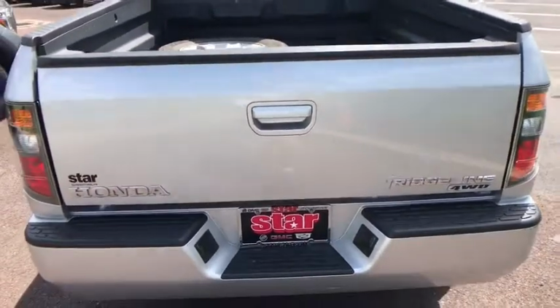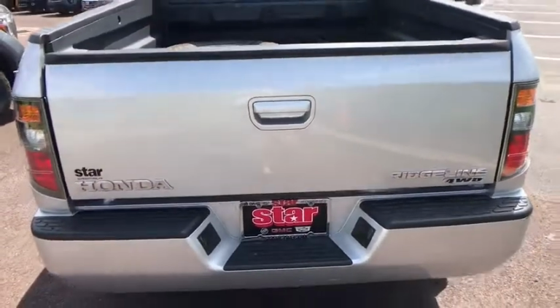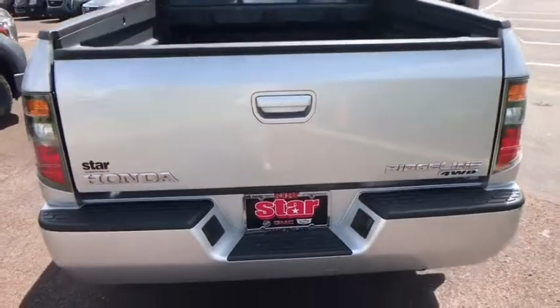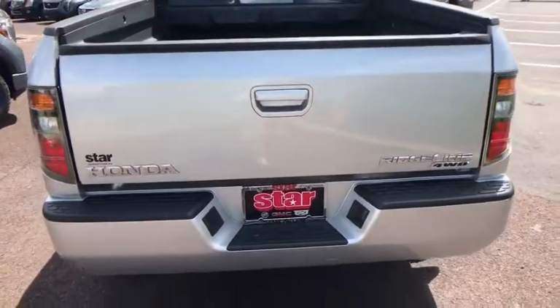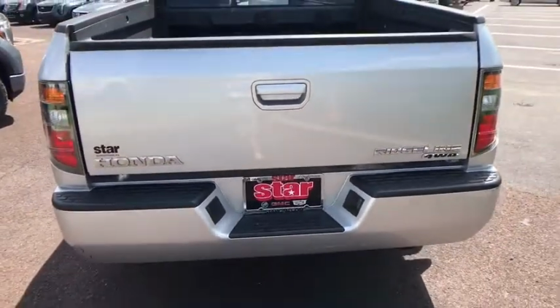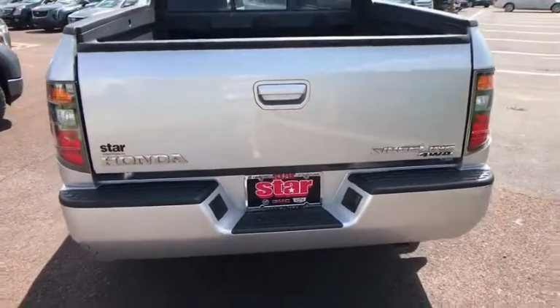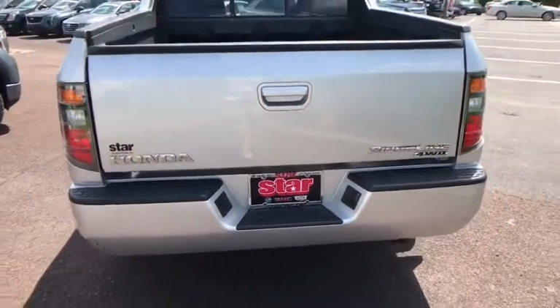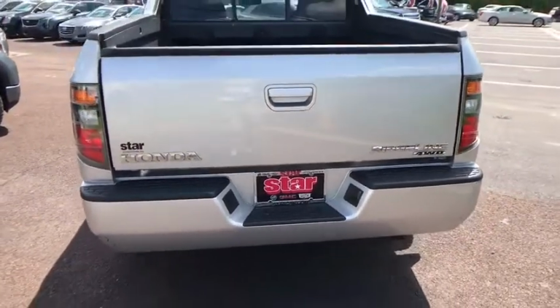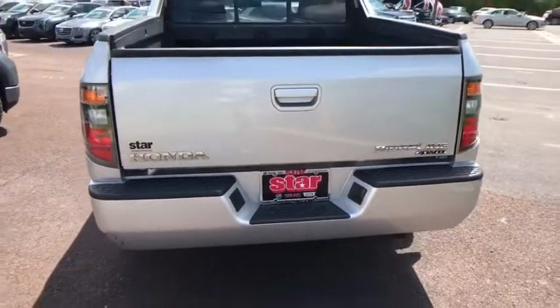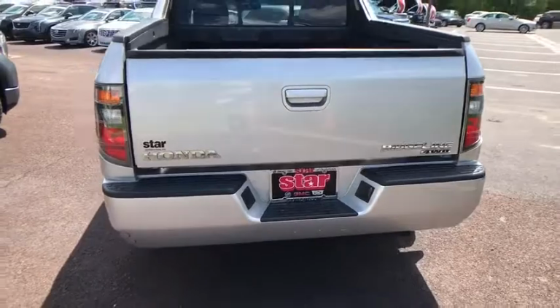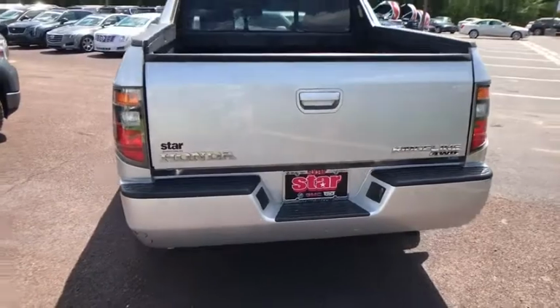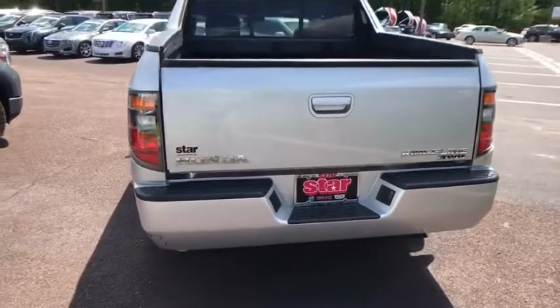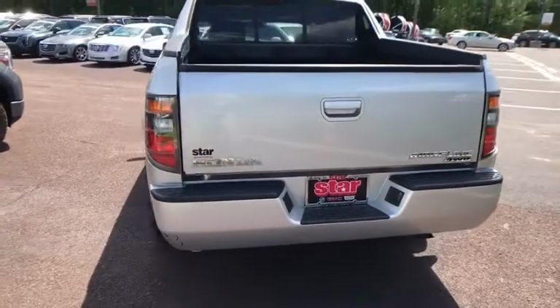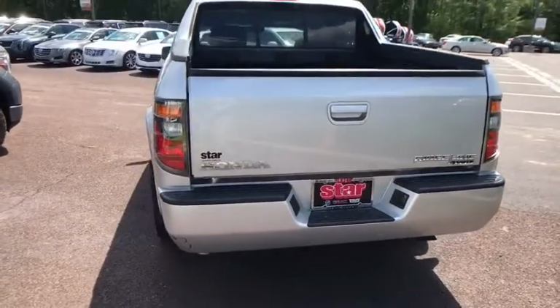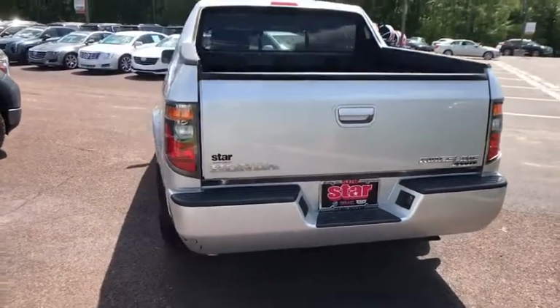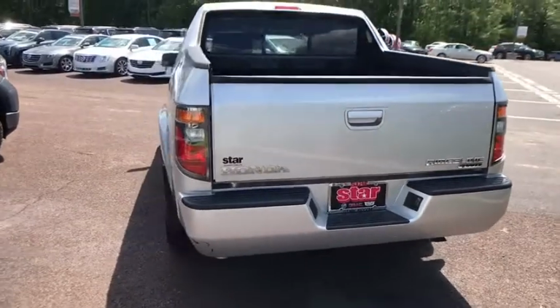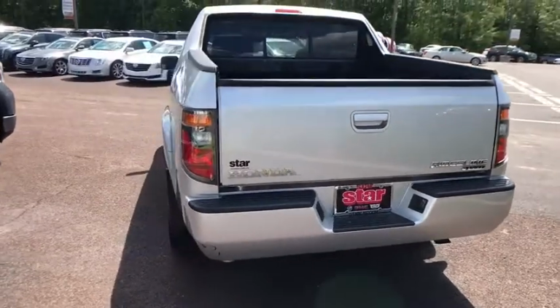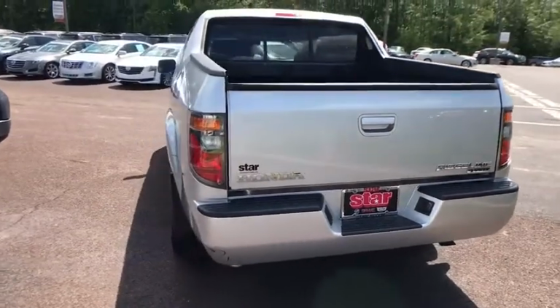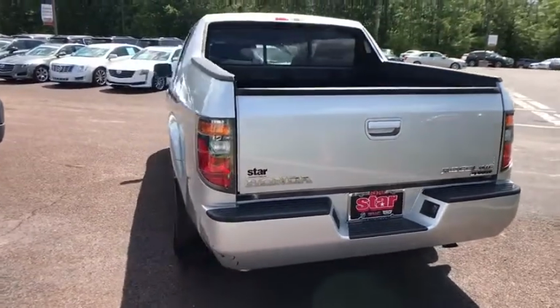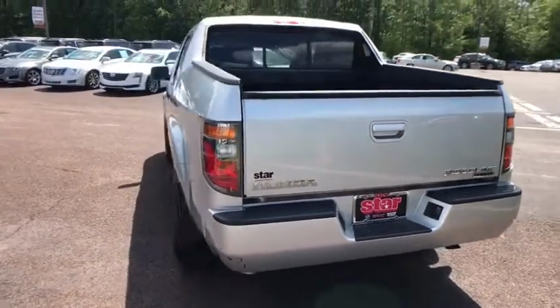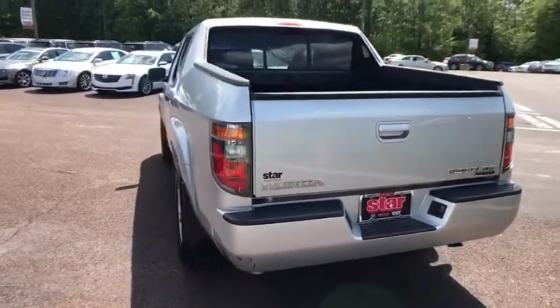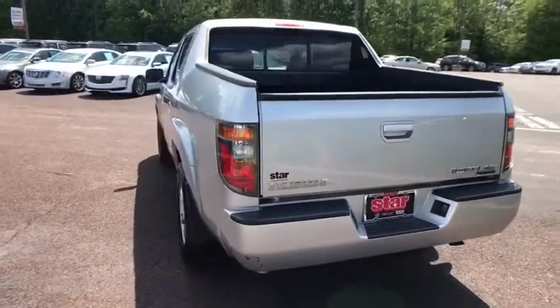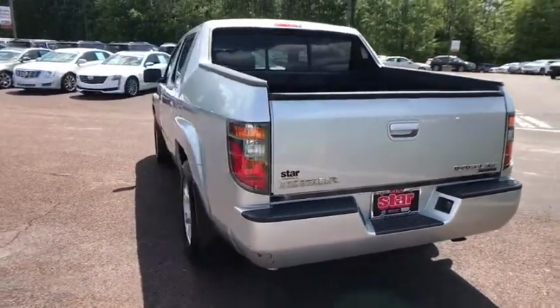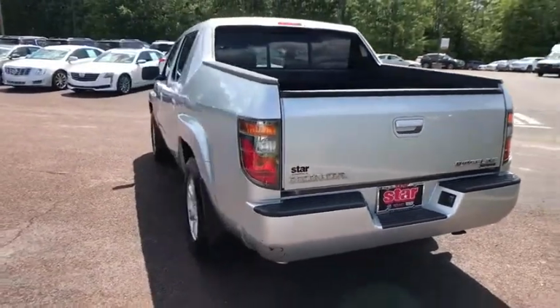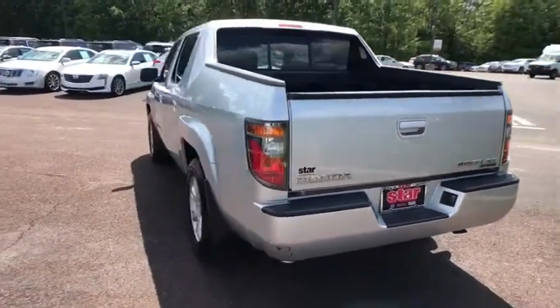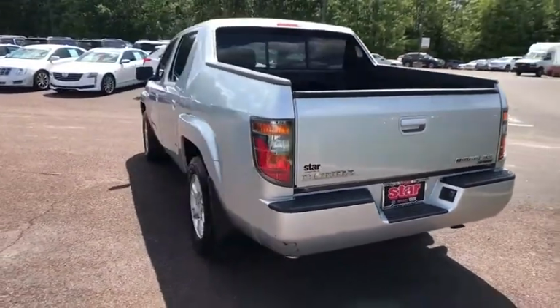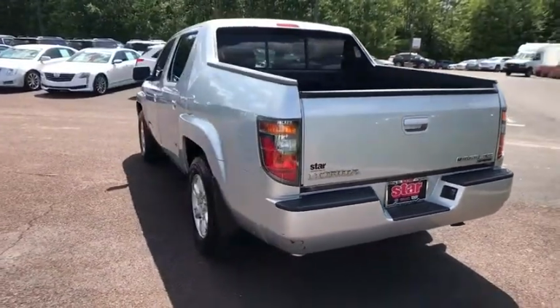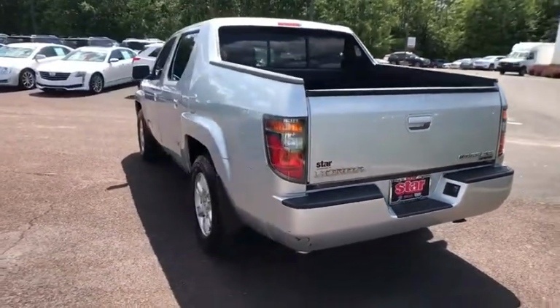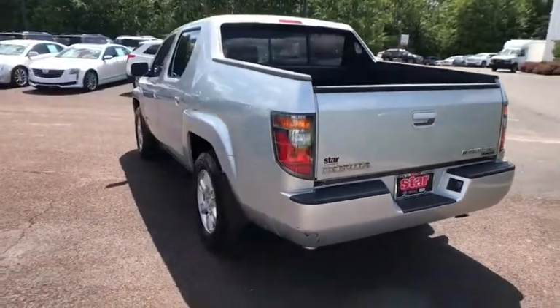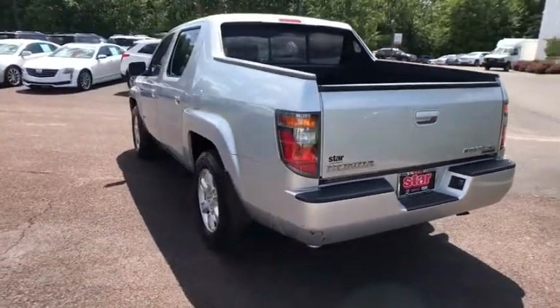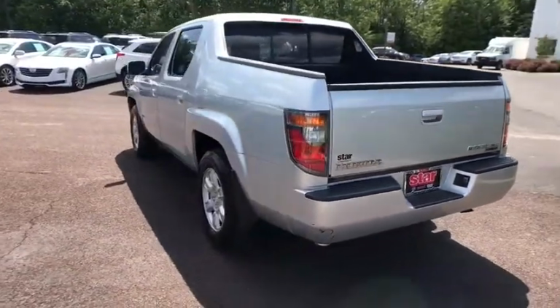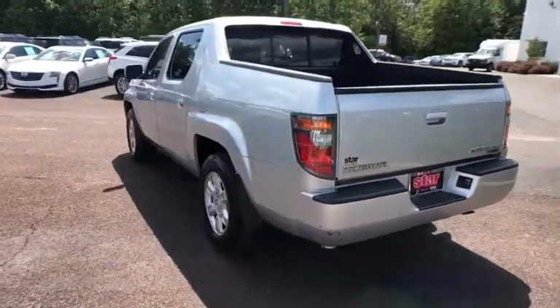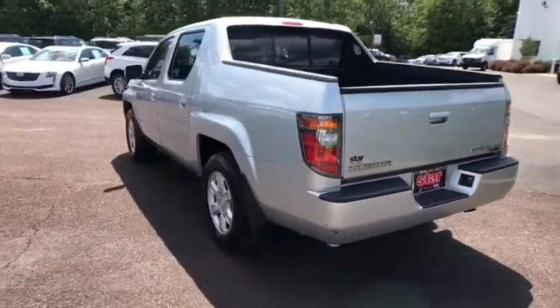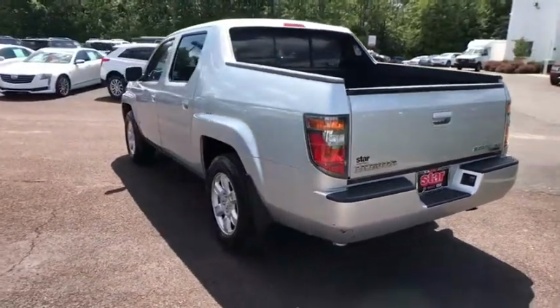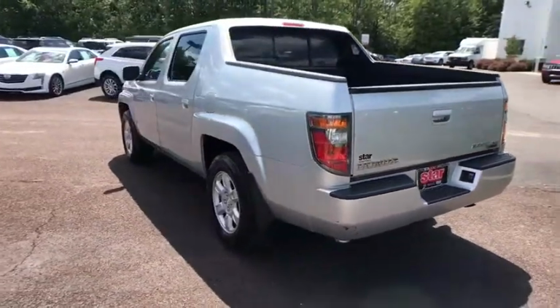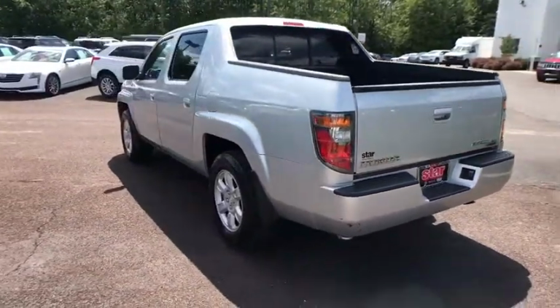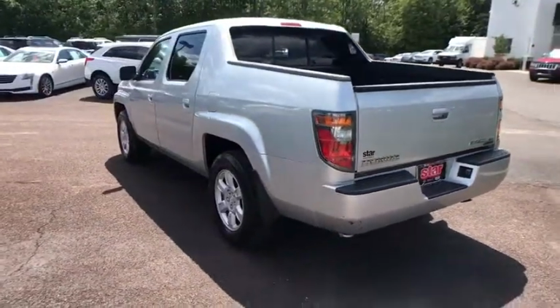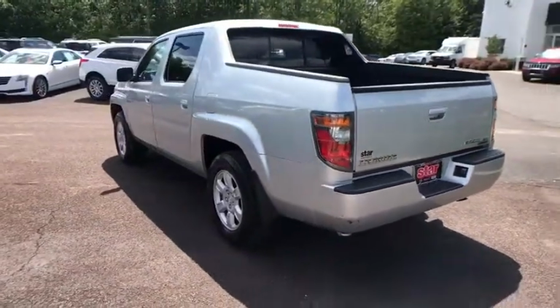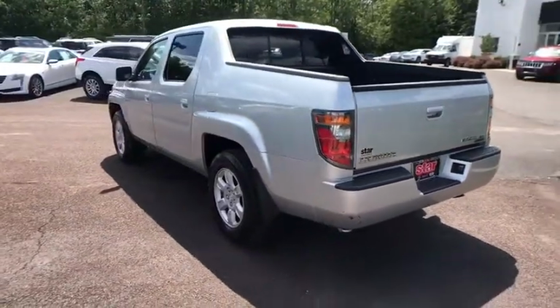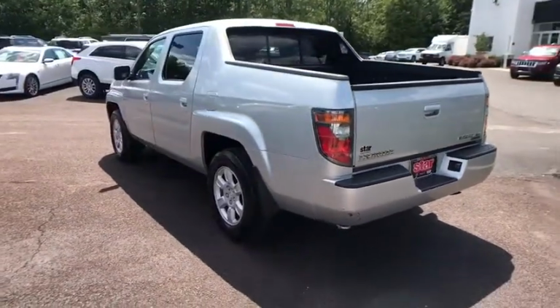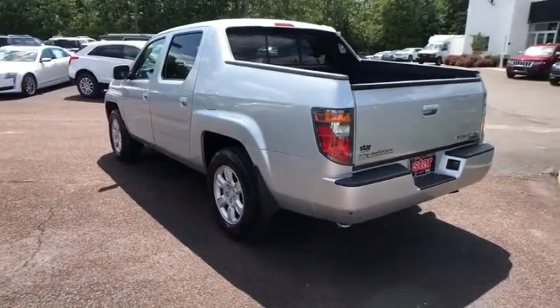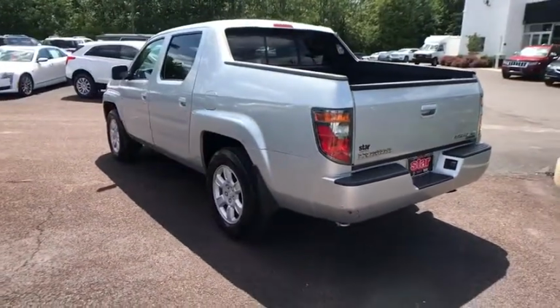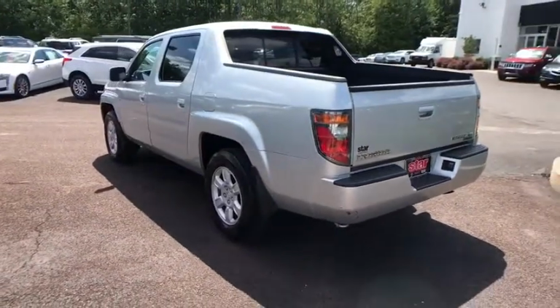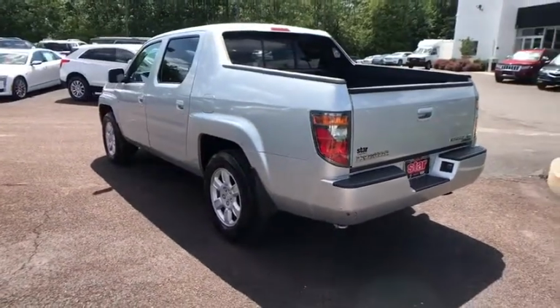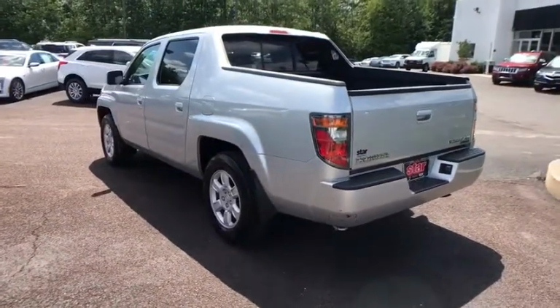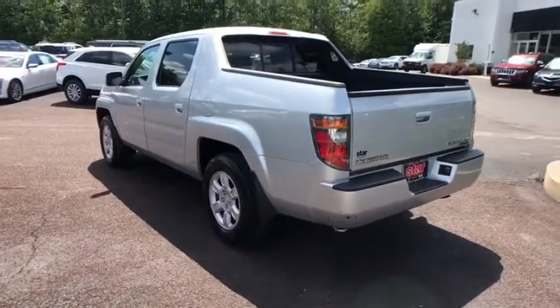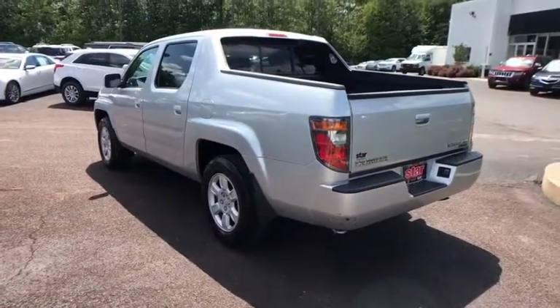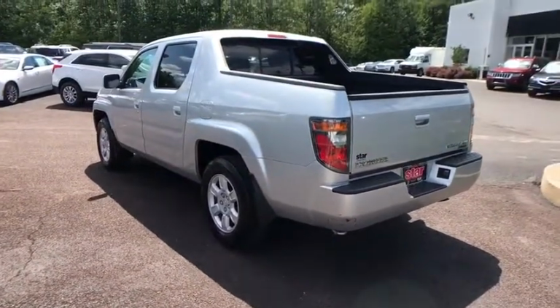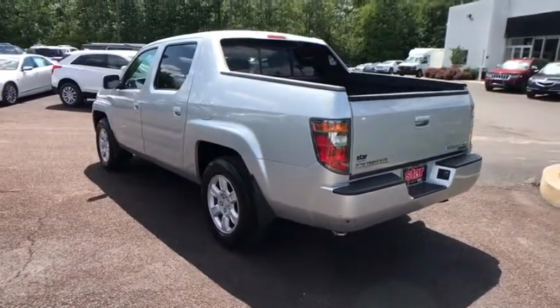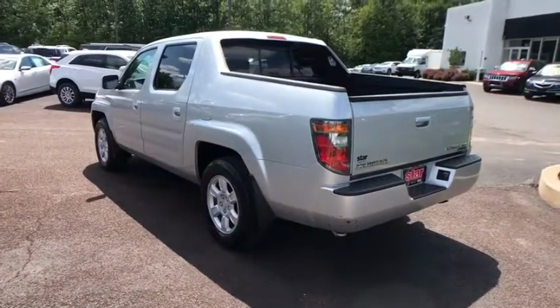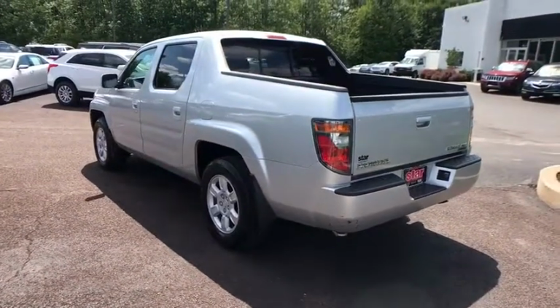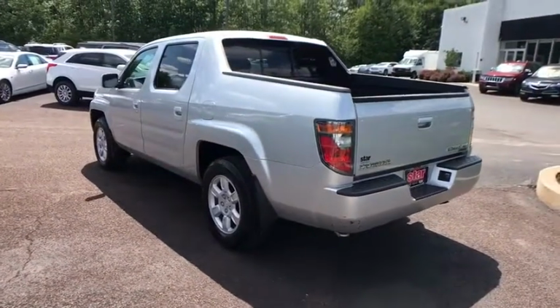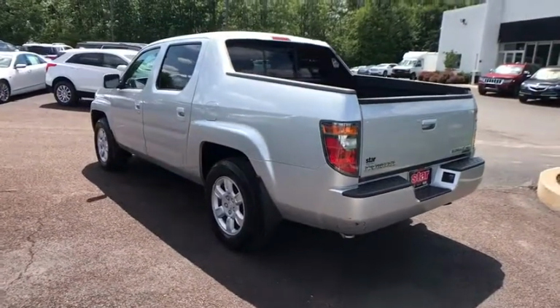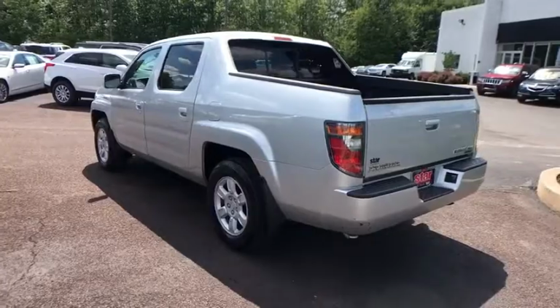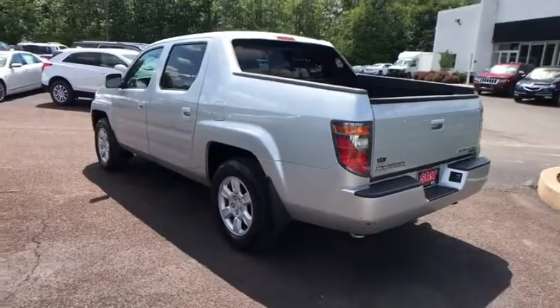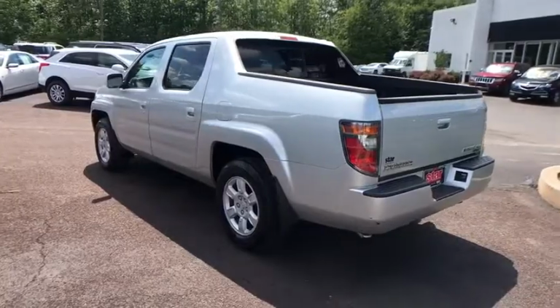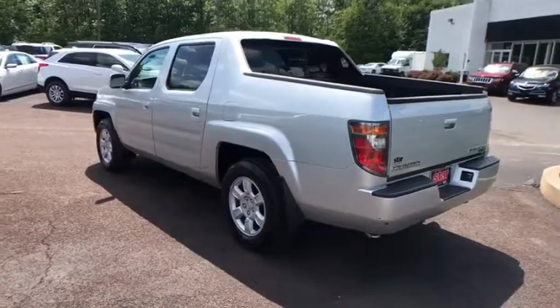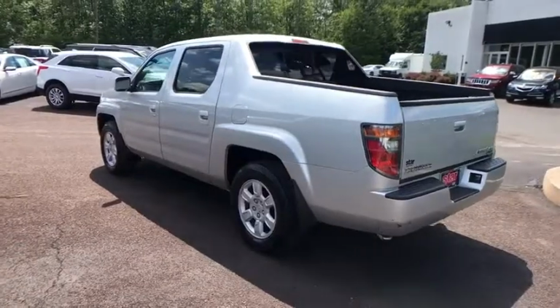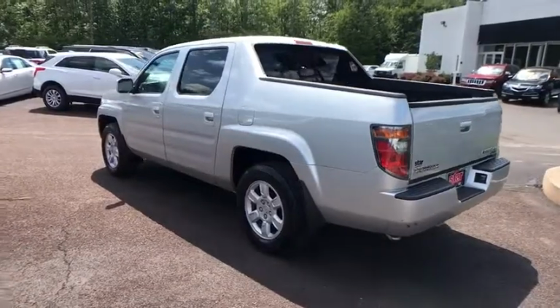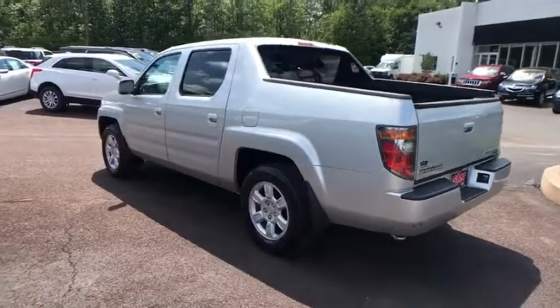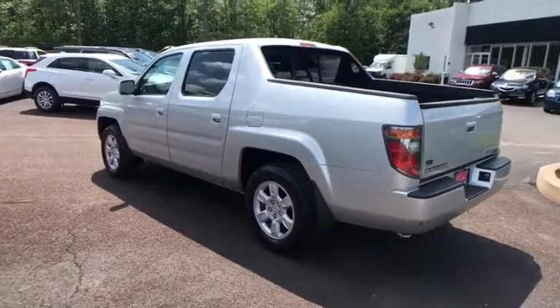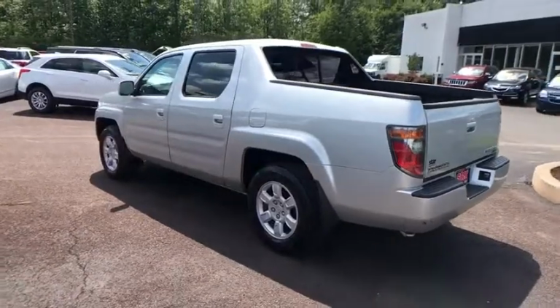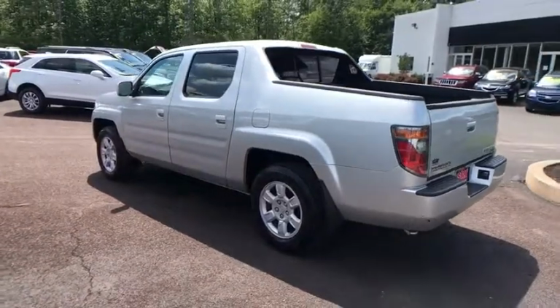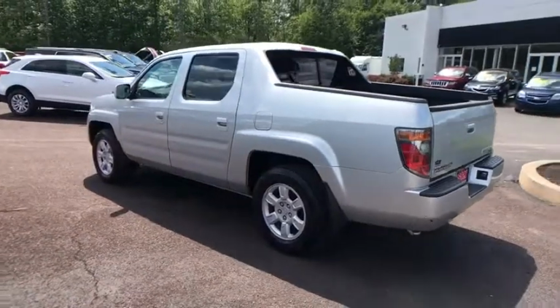Security system, leather, remote keyless entry, brake assist, panic alarm, overhead console, tachometer, leather seats.